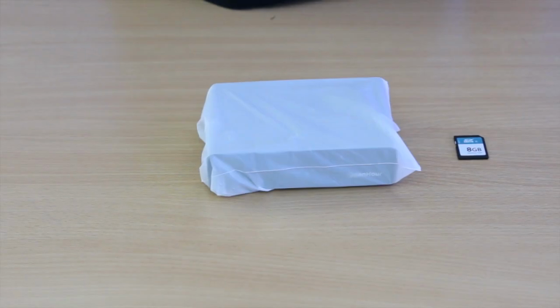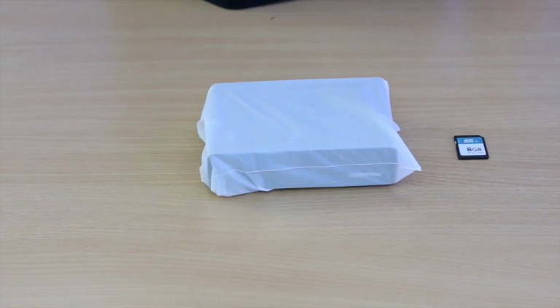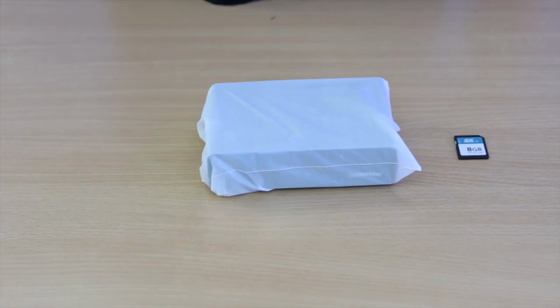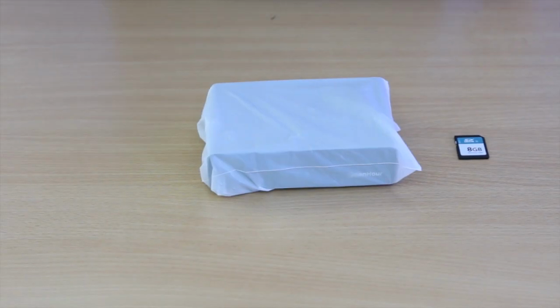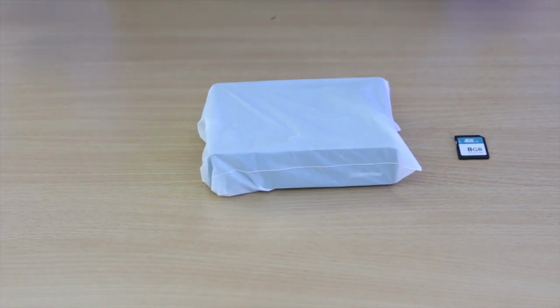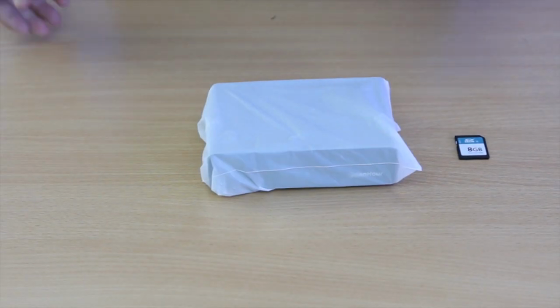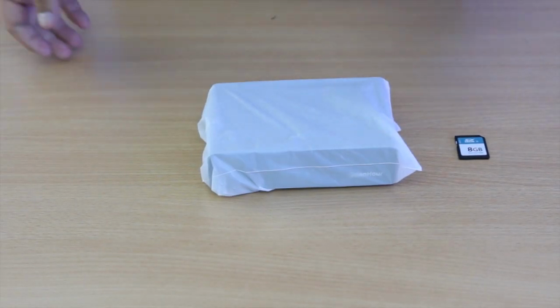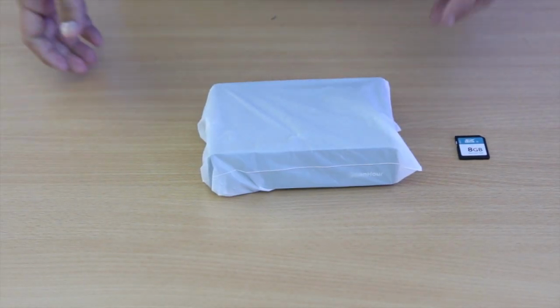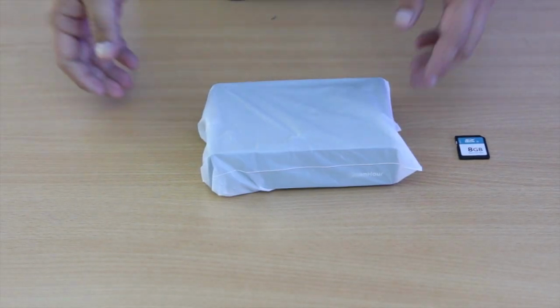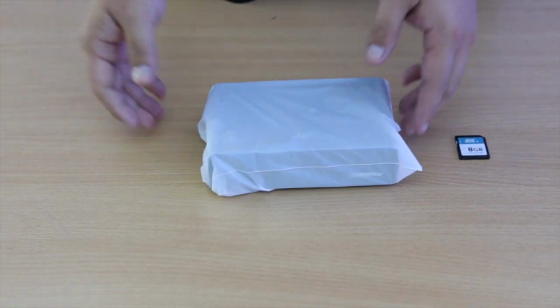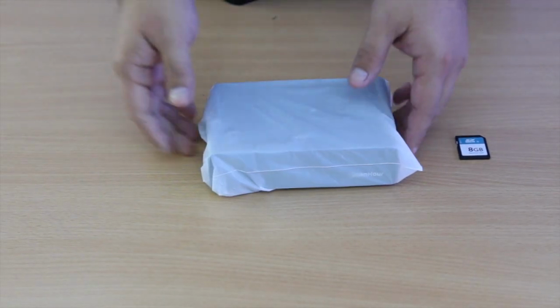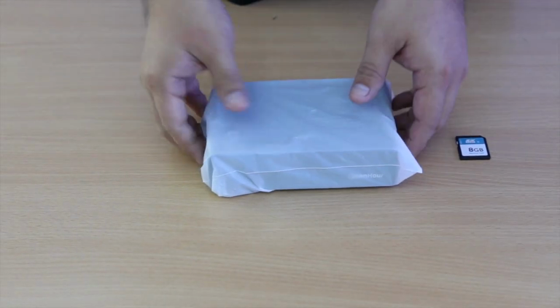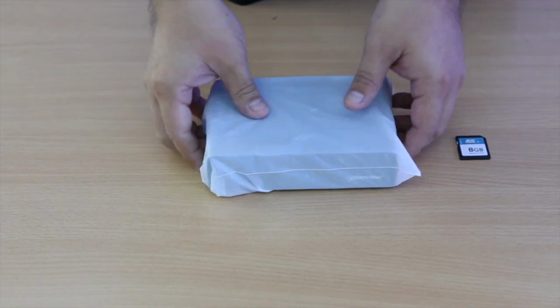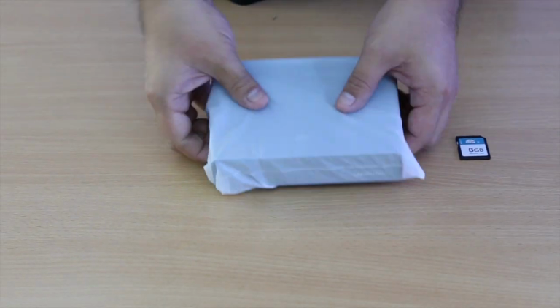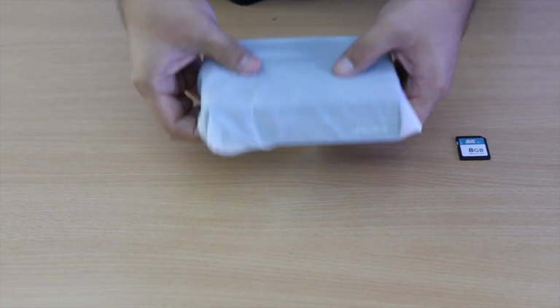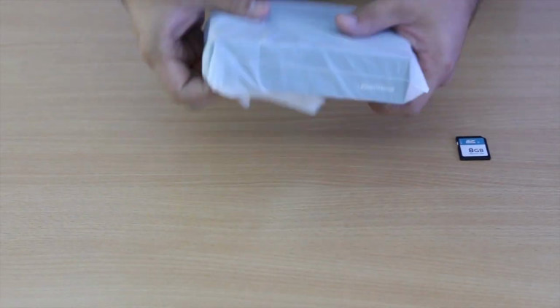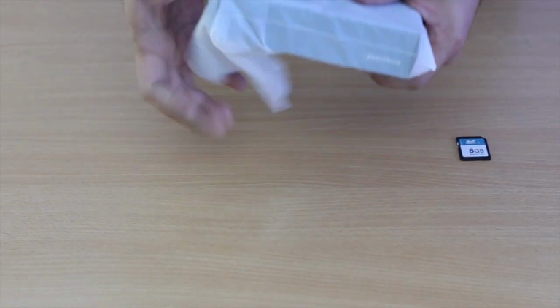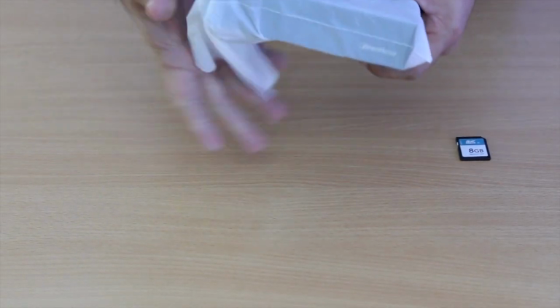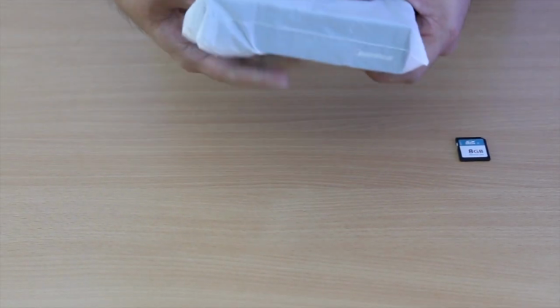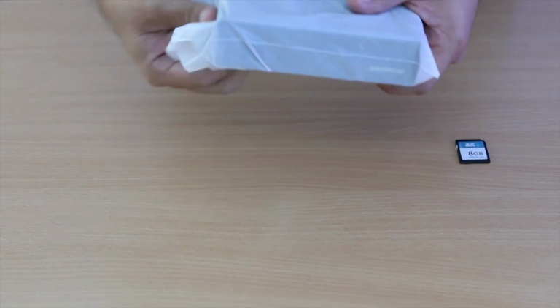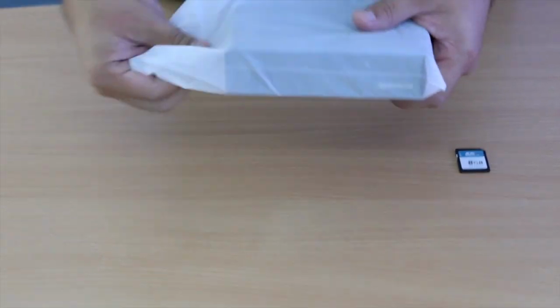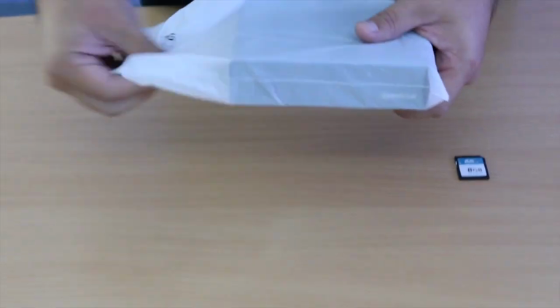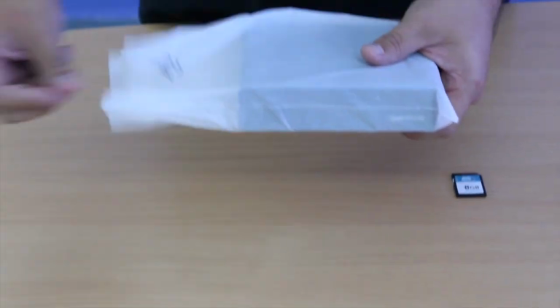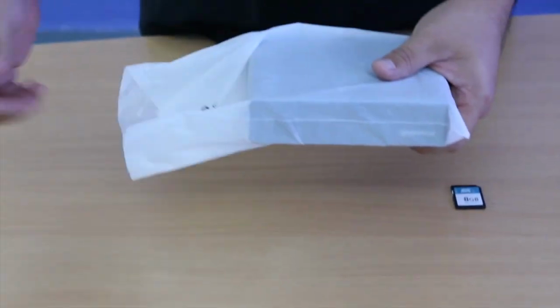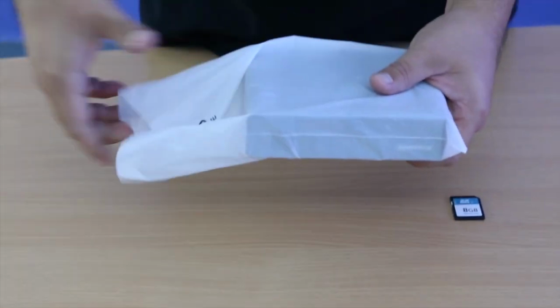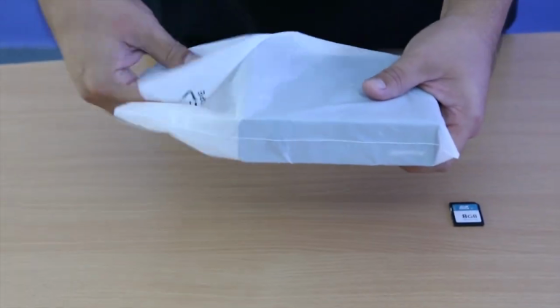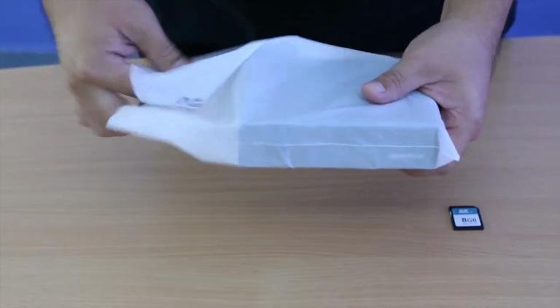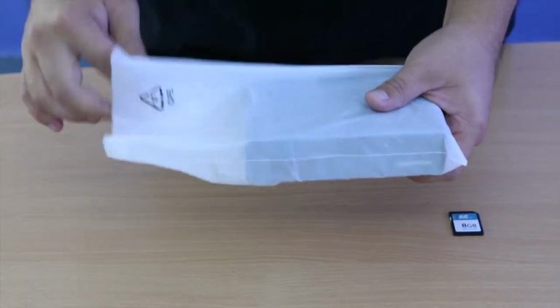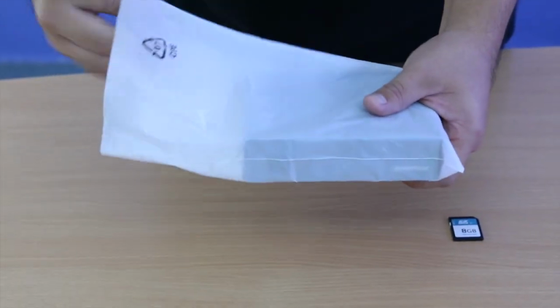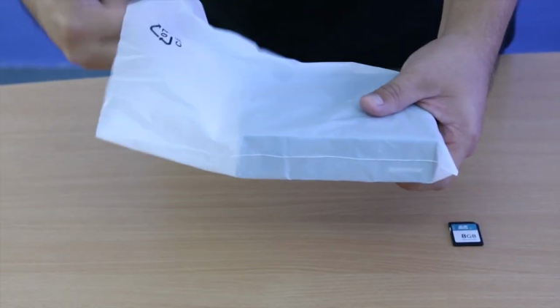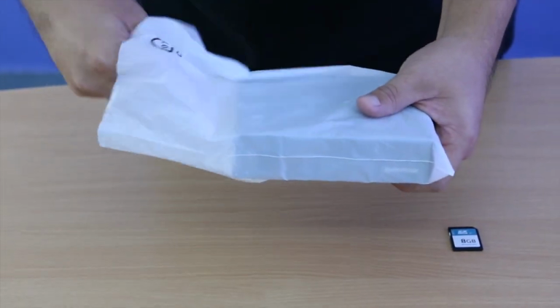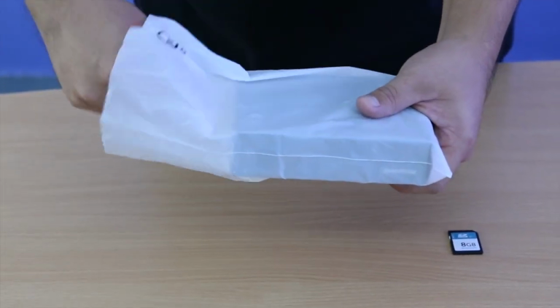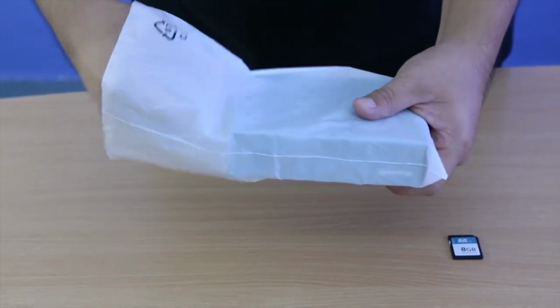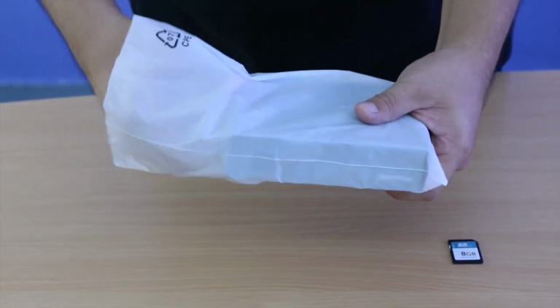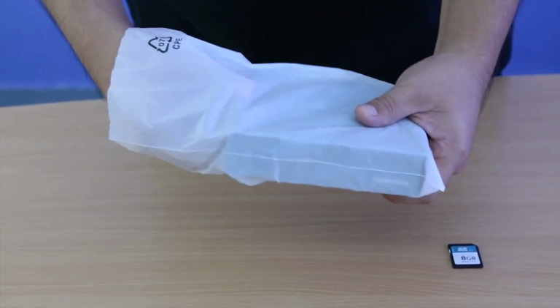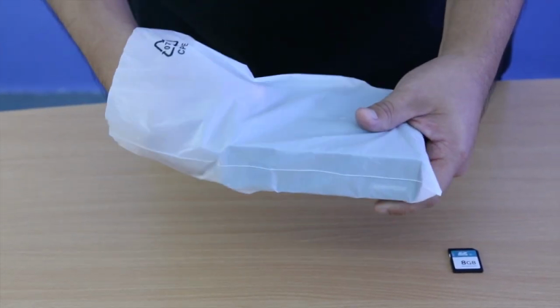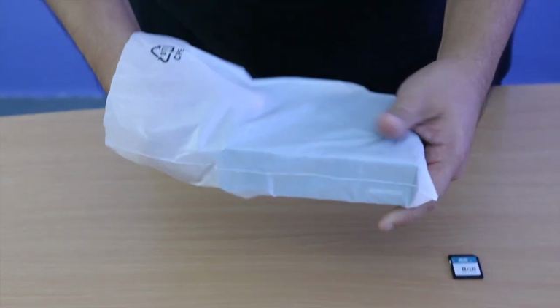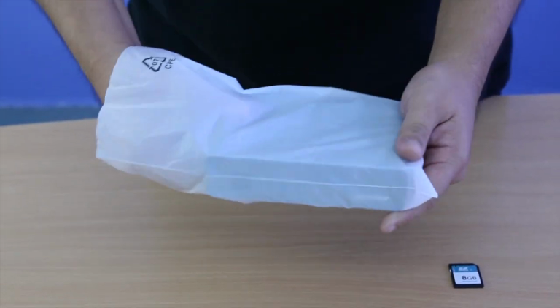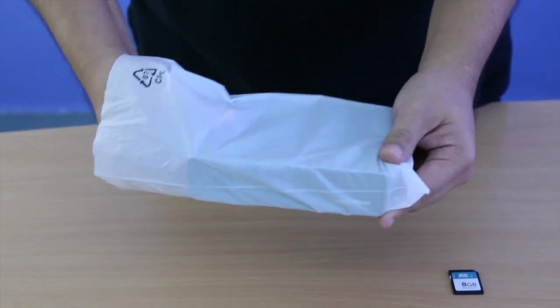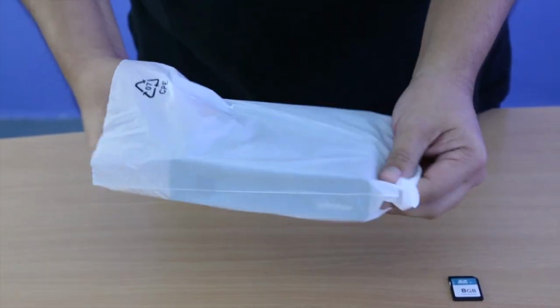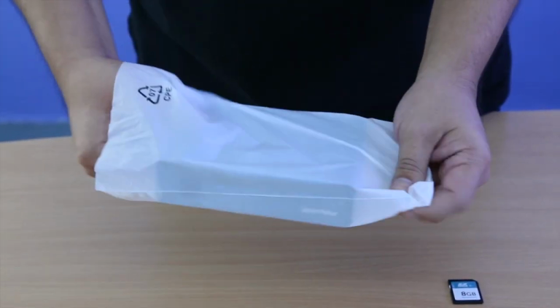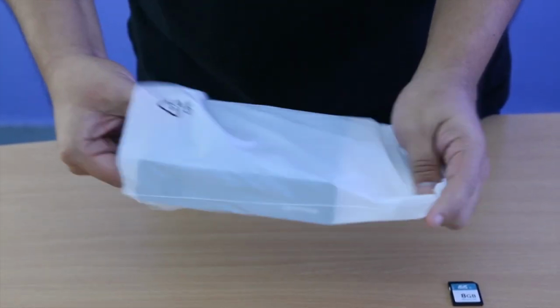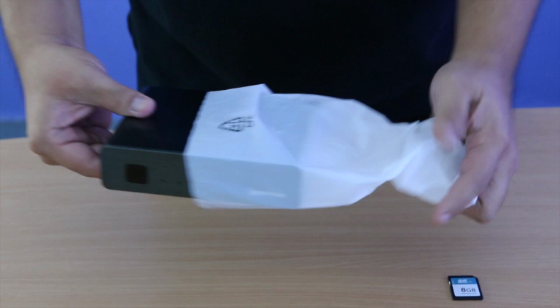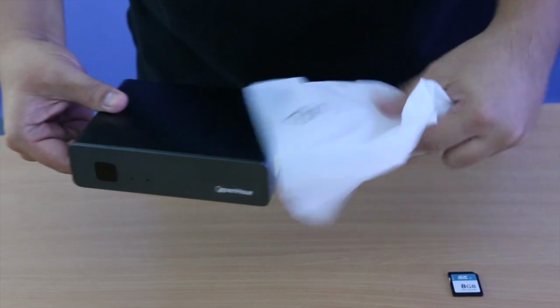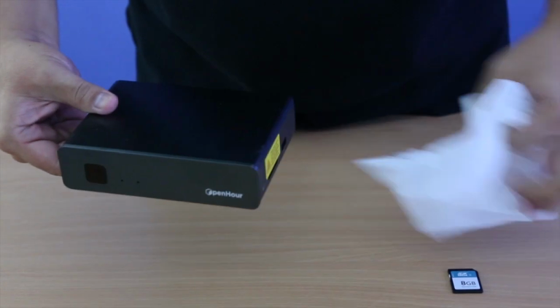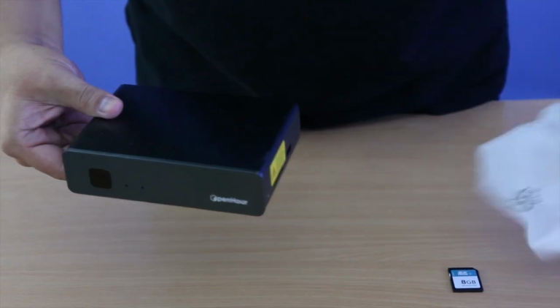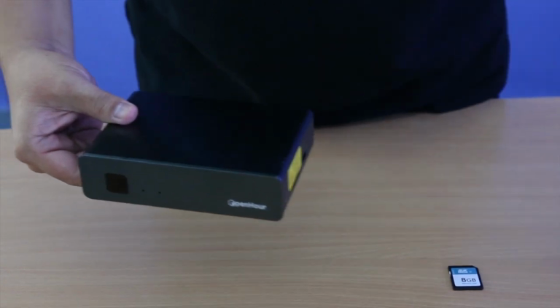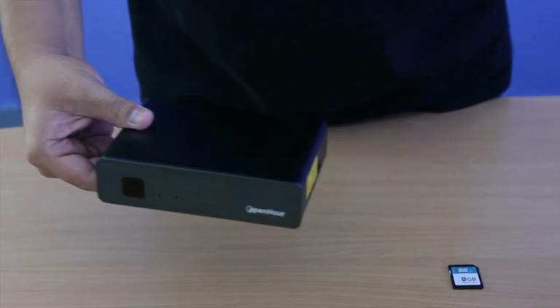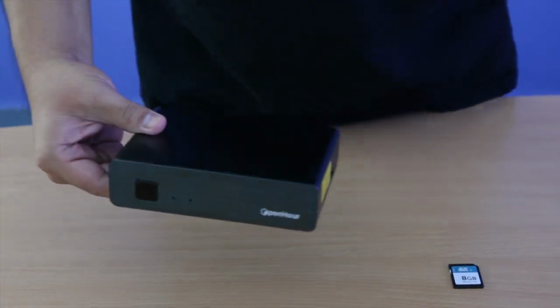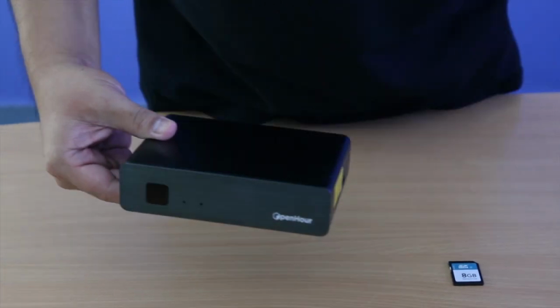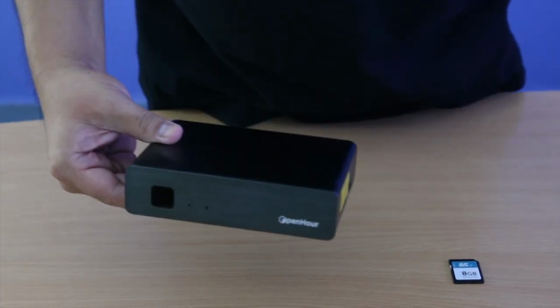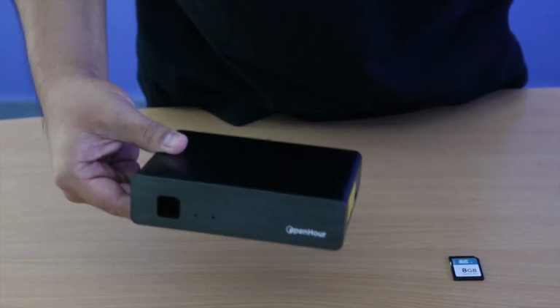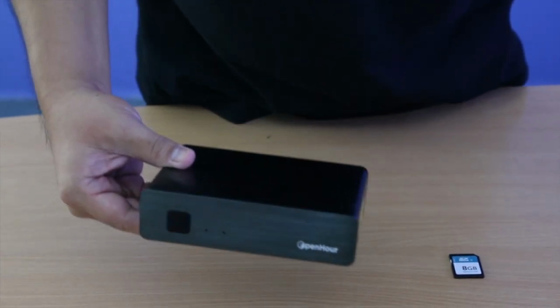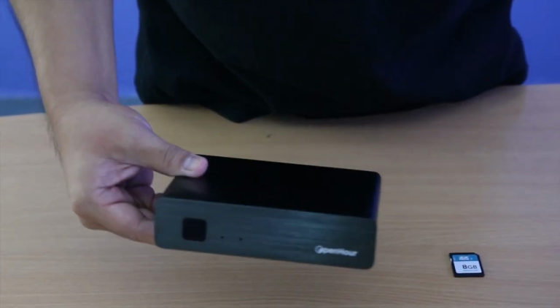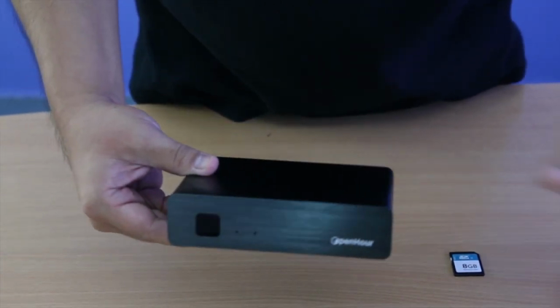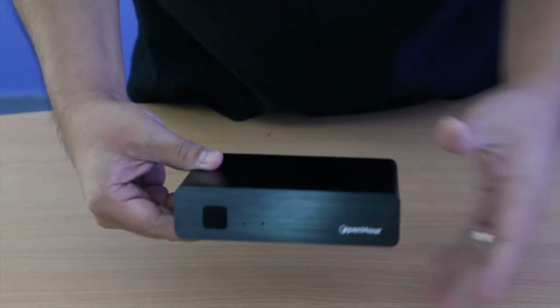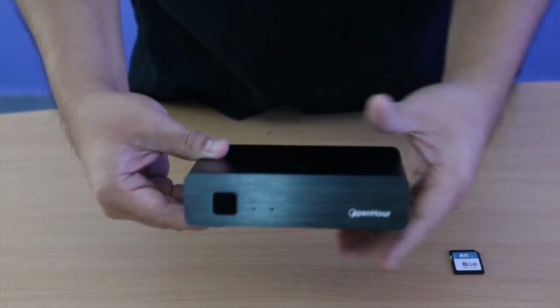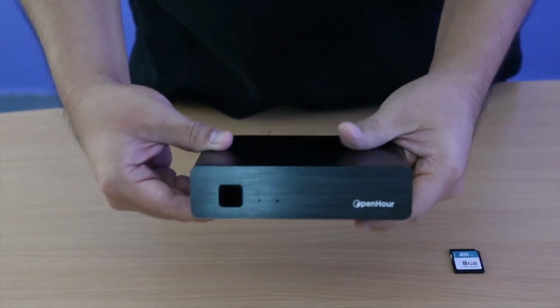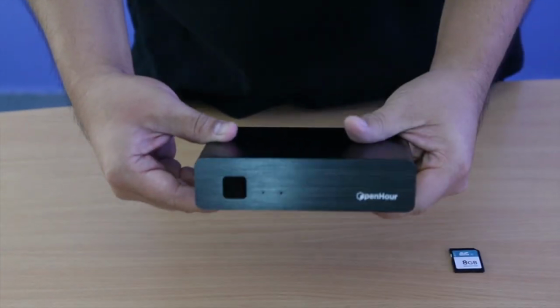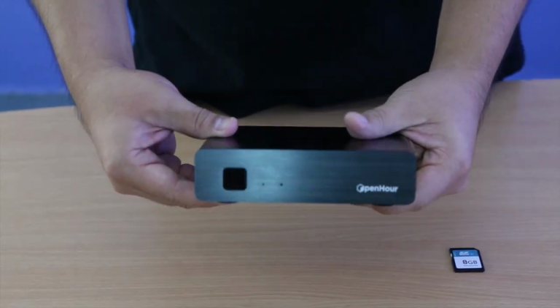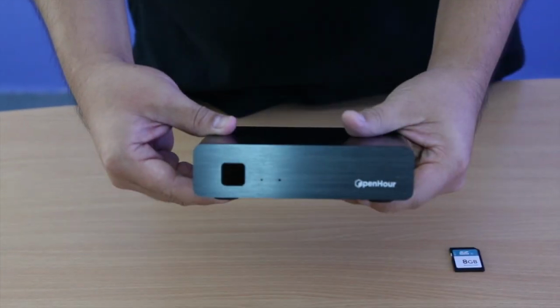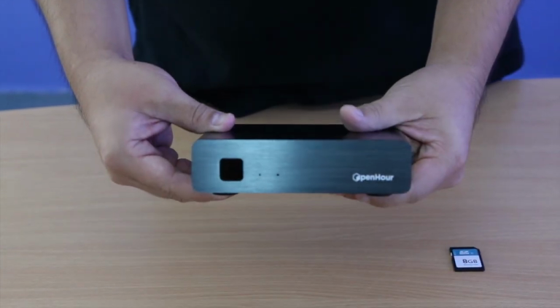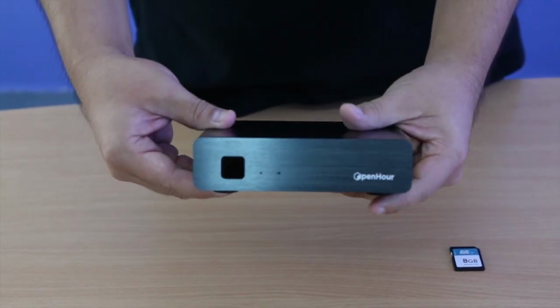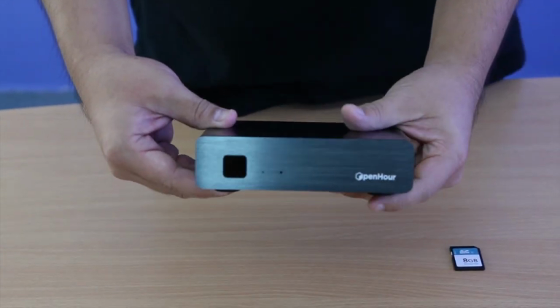Now let's take a look at the actual device. Surprisingly heavy for its size, thanks to the high quality aluminum case.